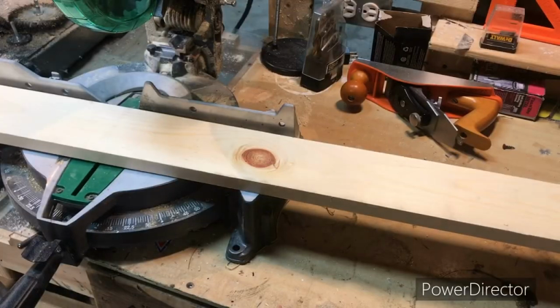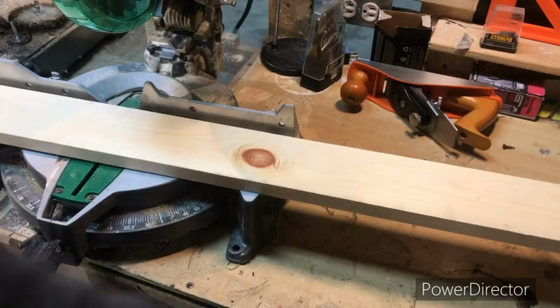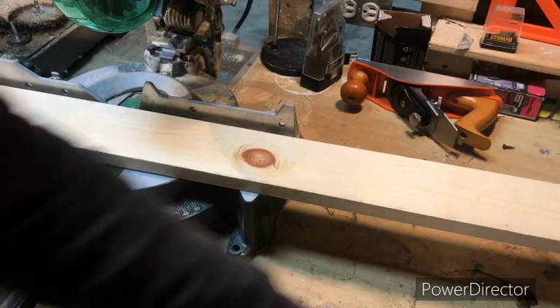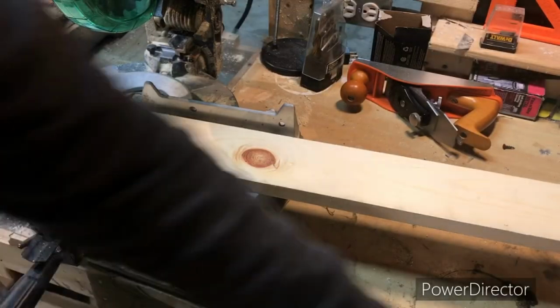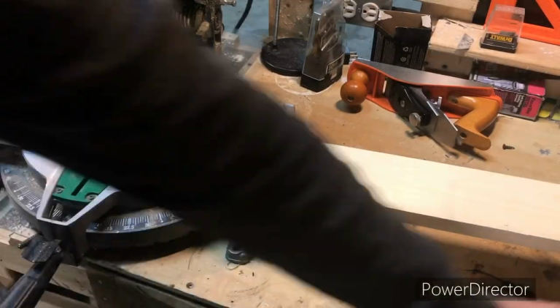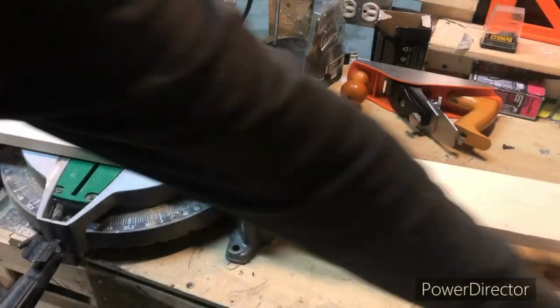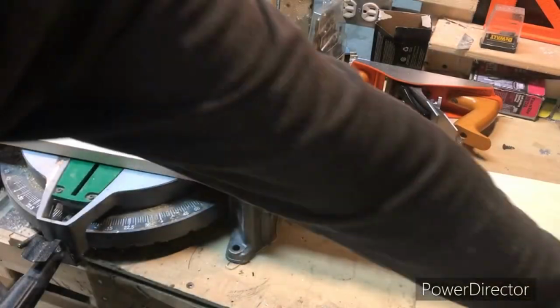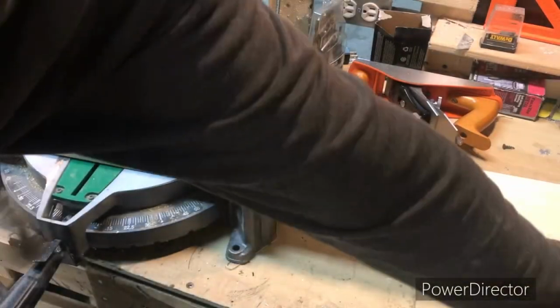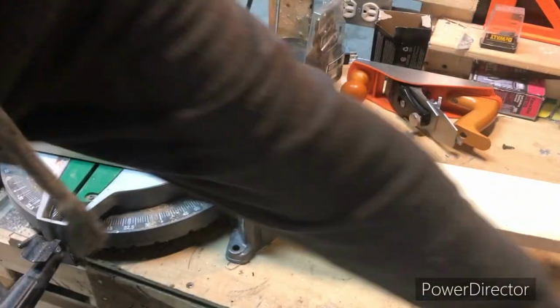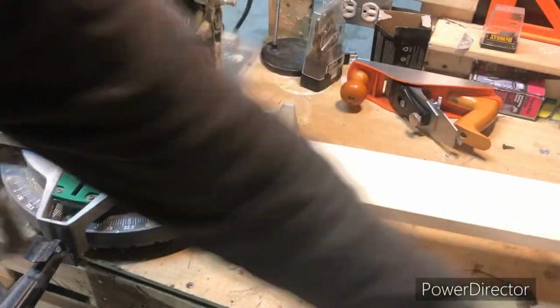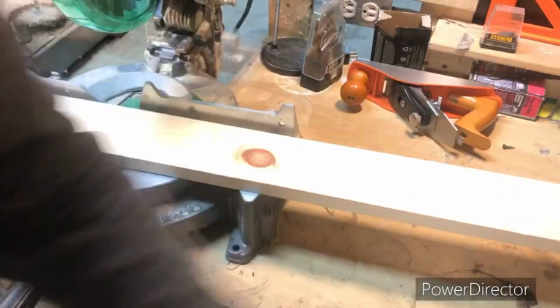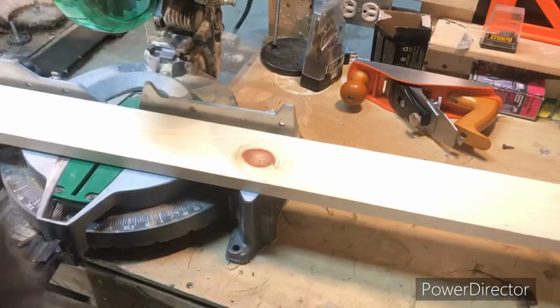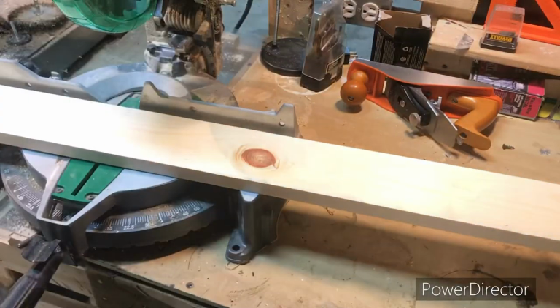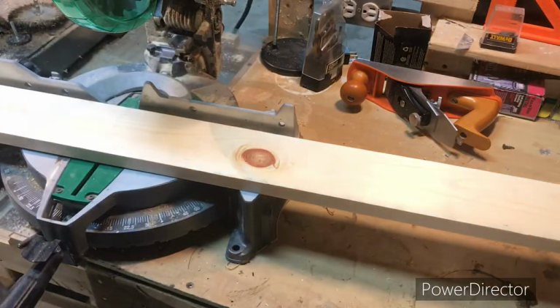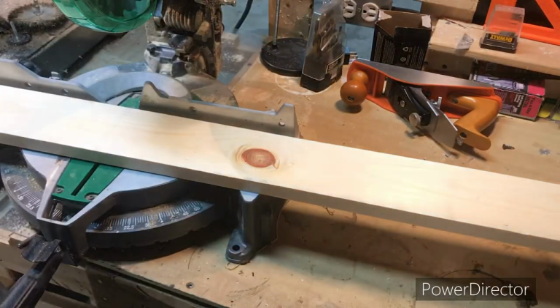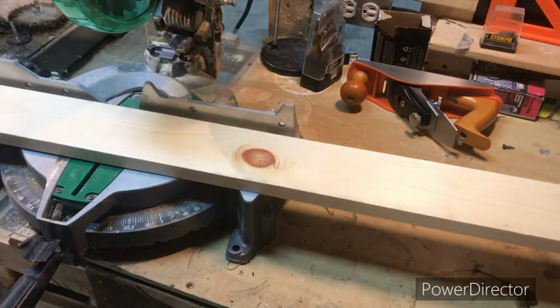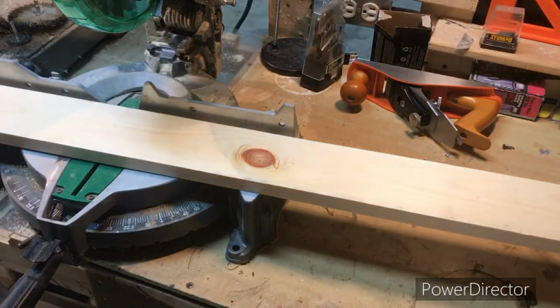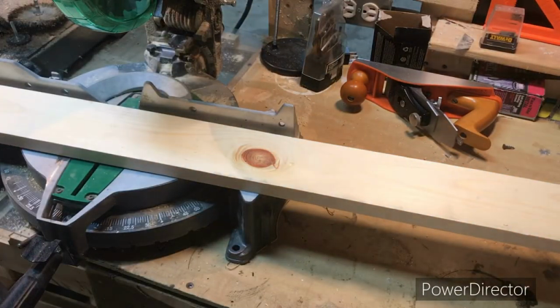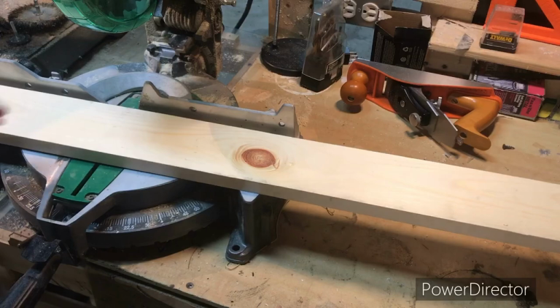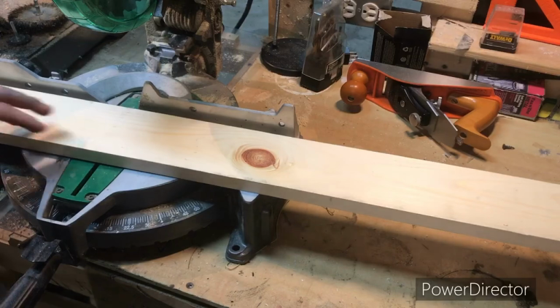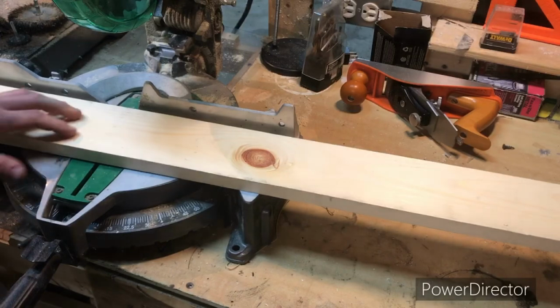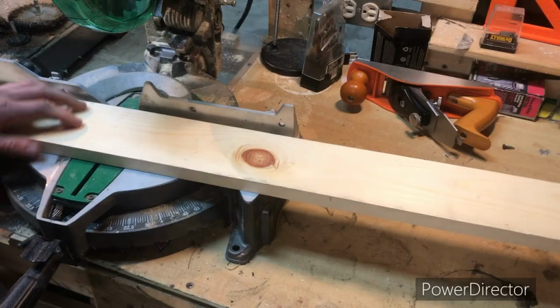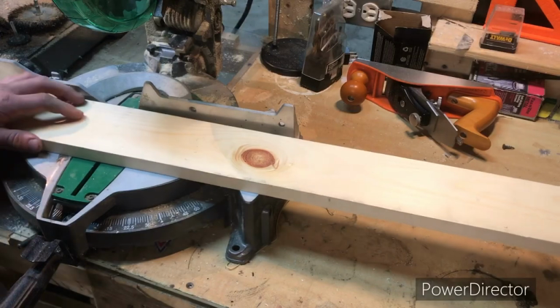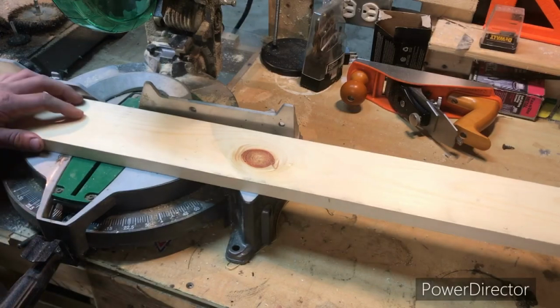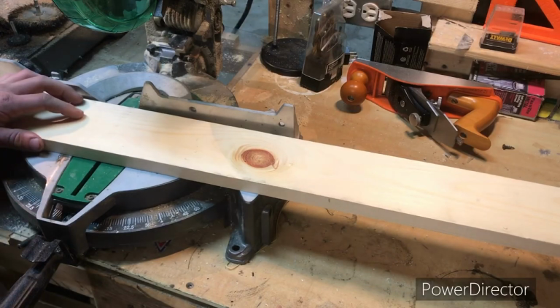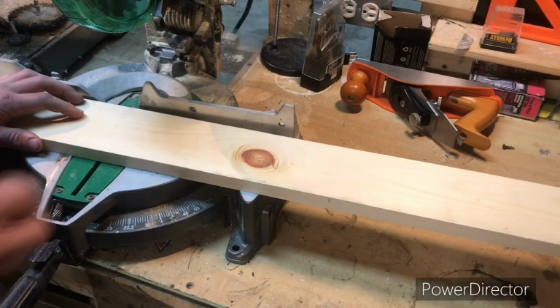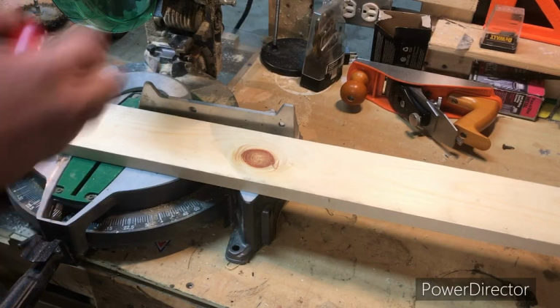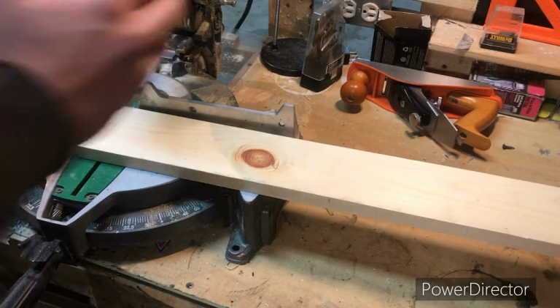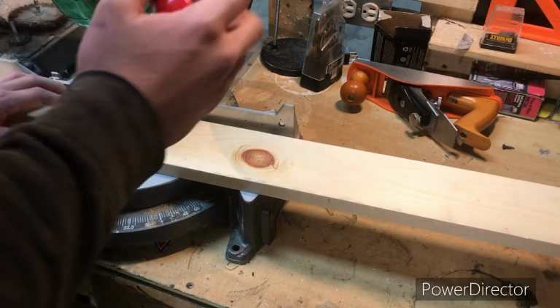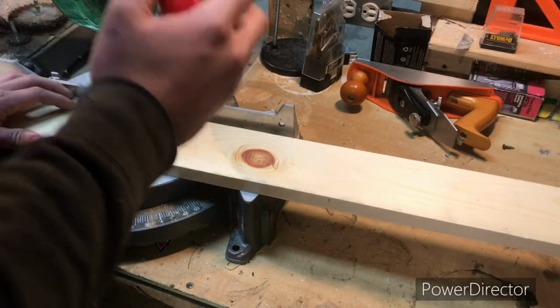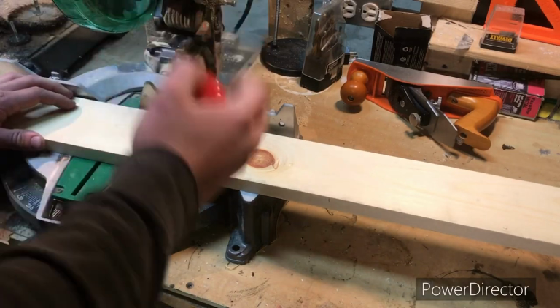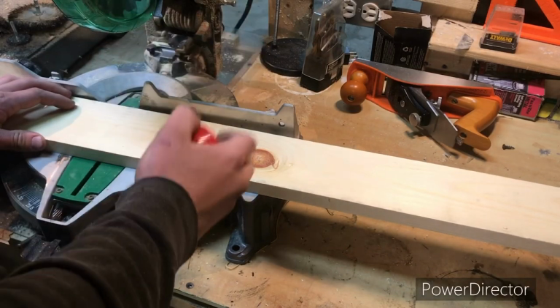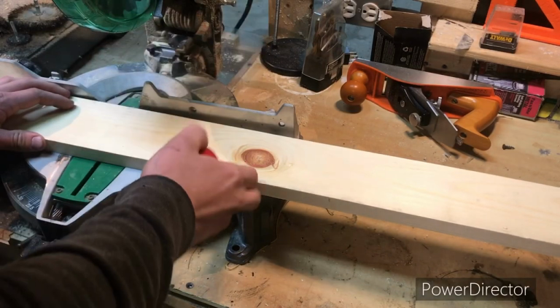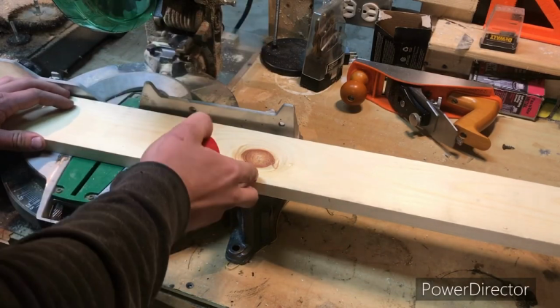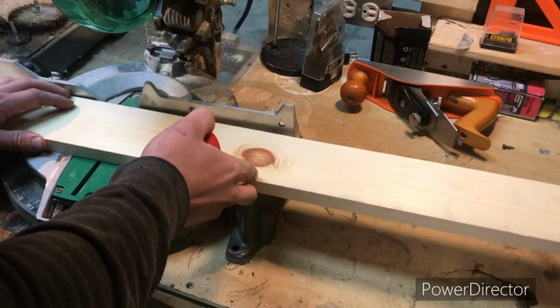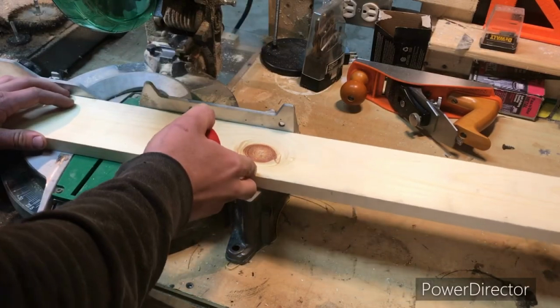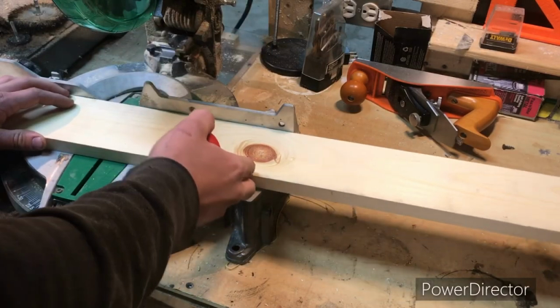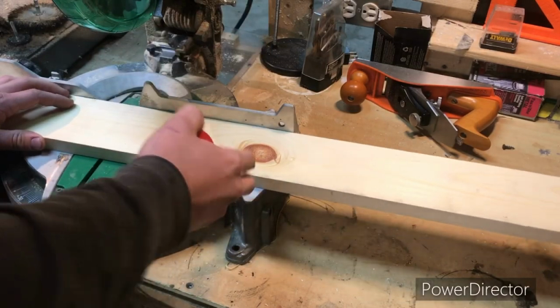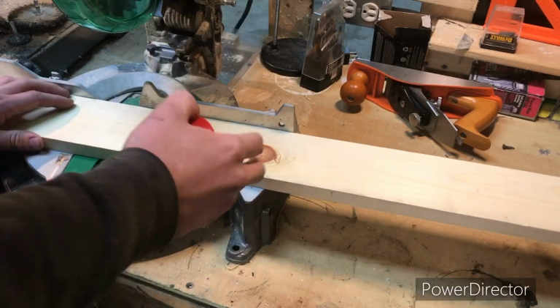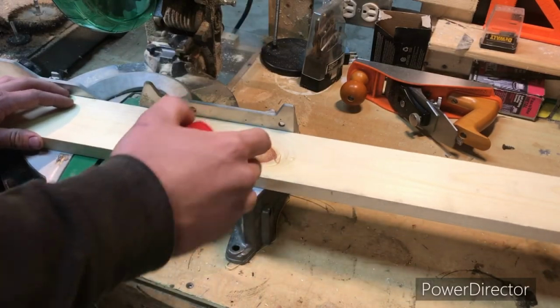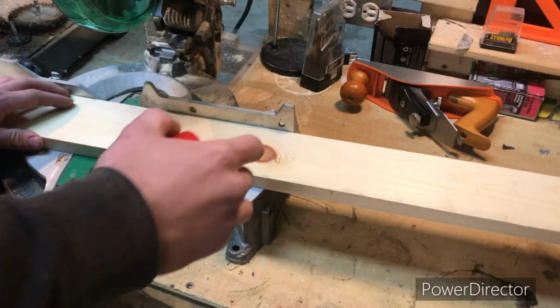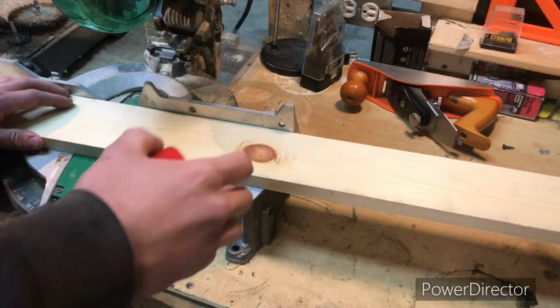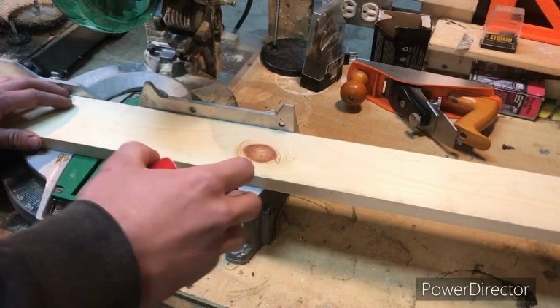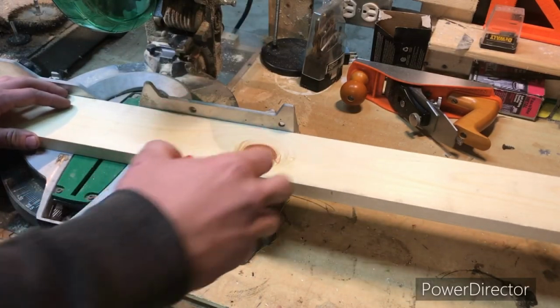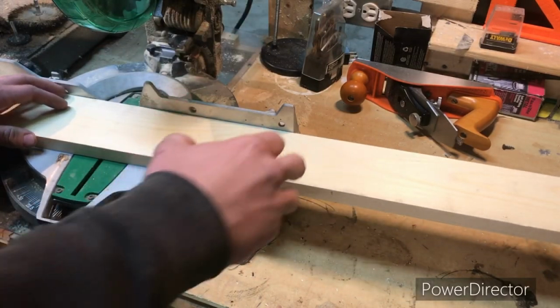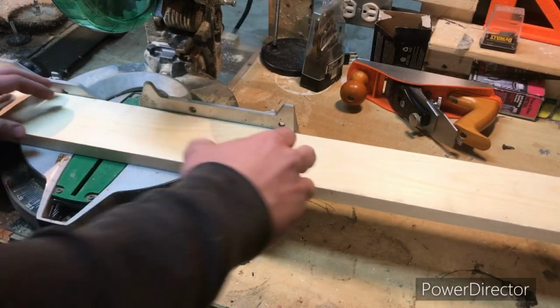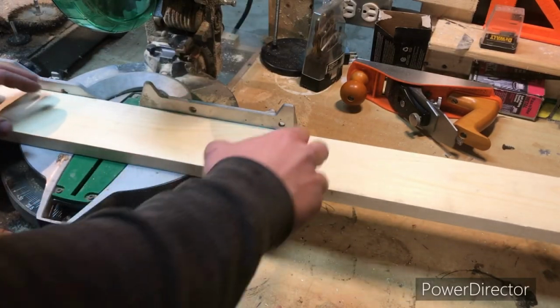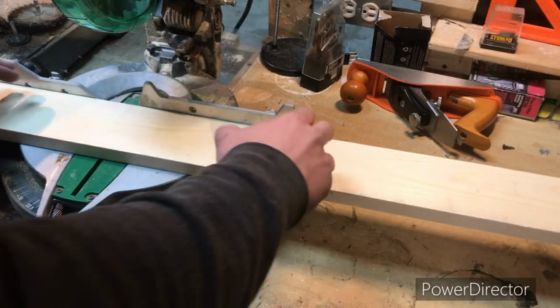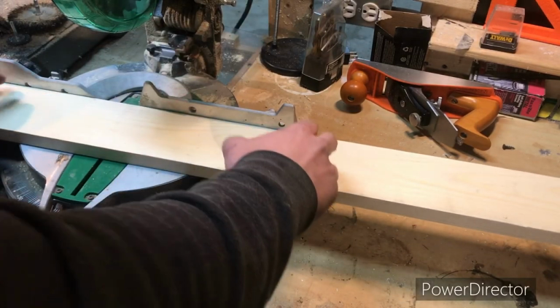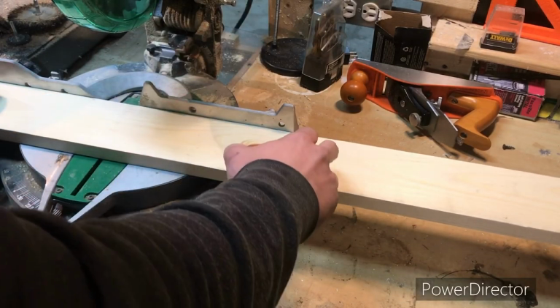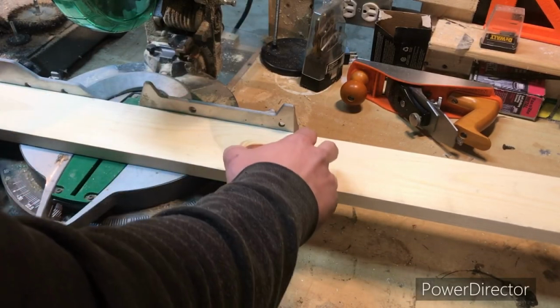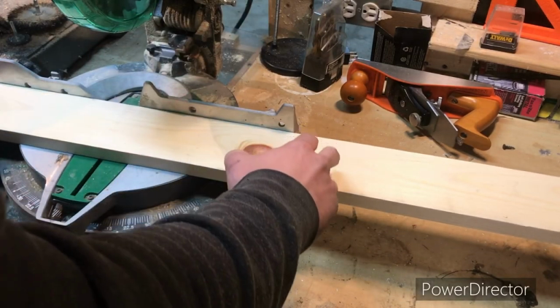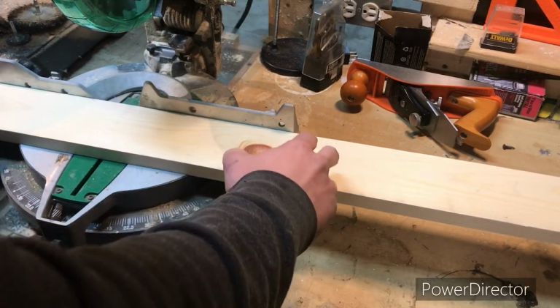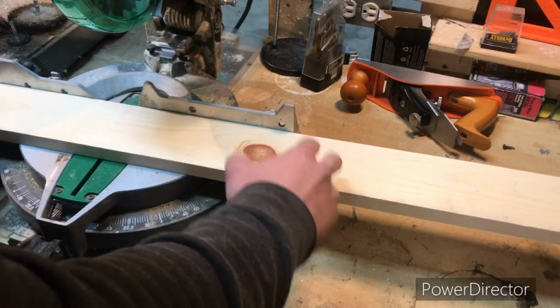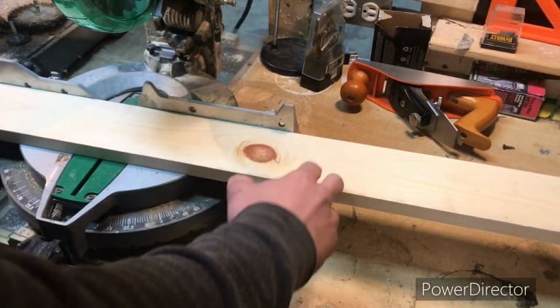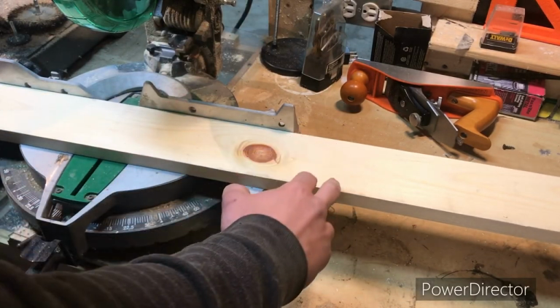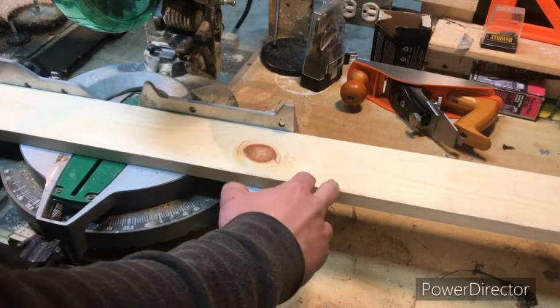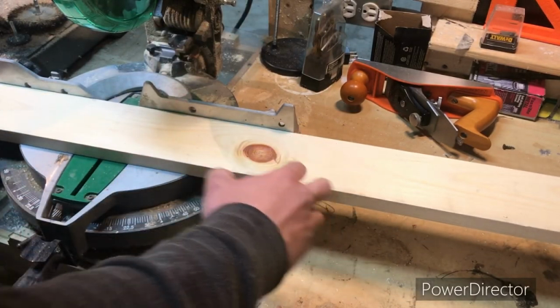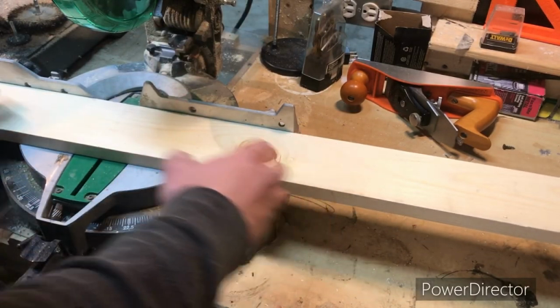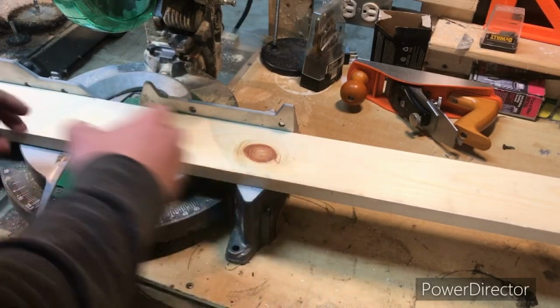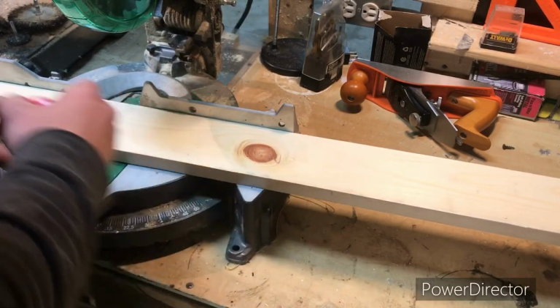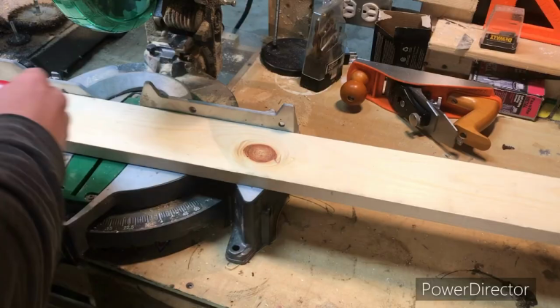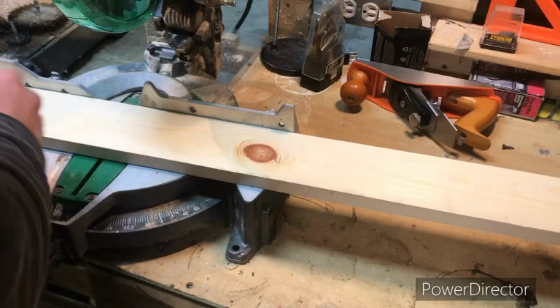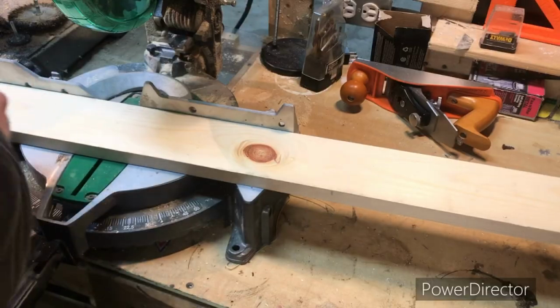We're back at the saw. The first thing we're going to want to do is get these boards cut to three foot for this bookshelf.